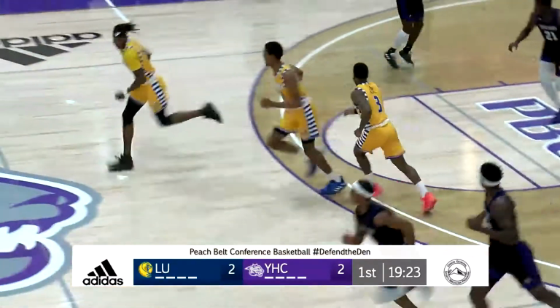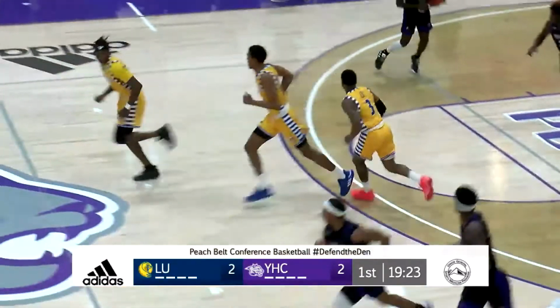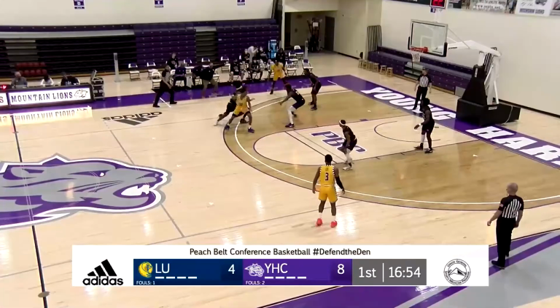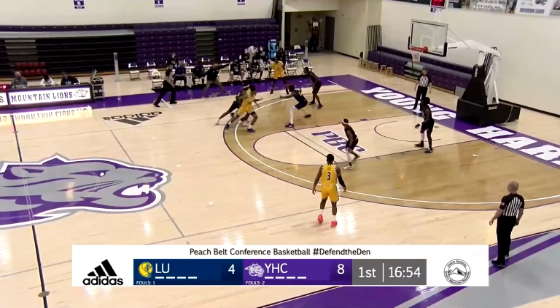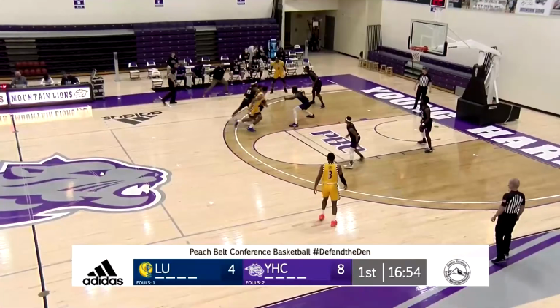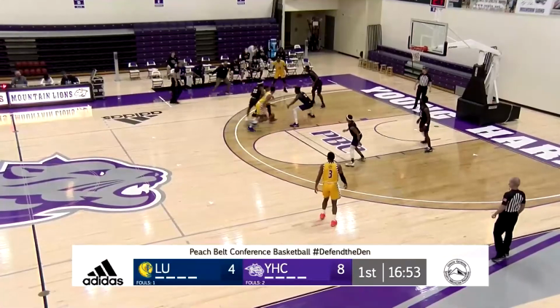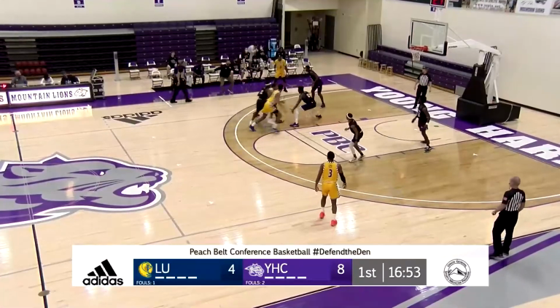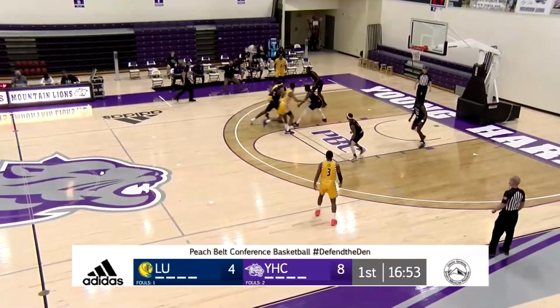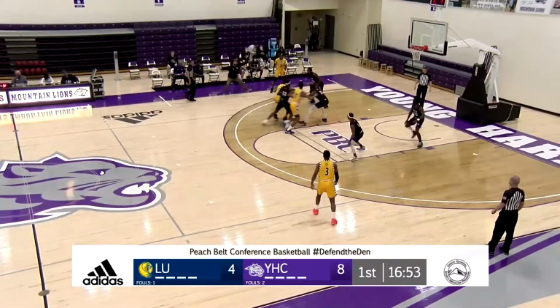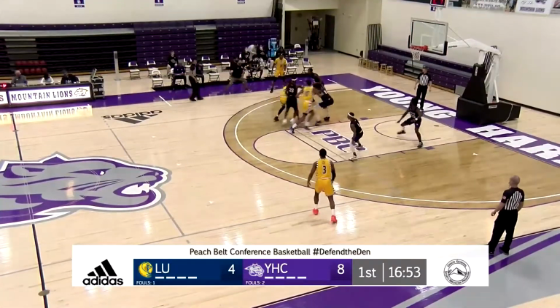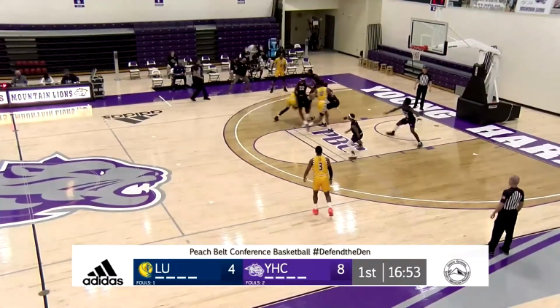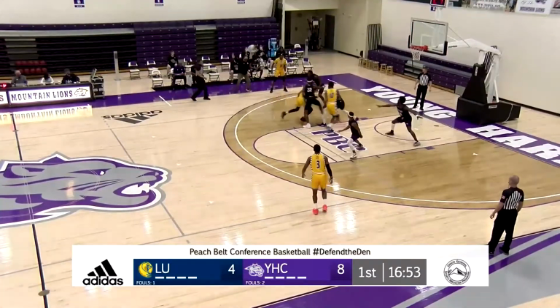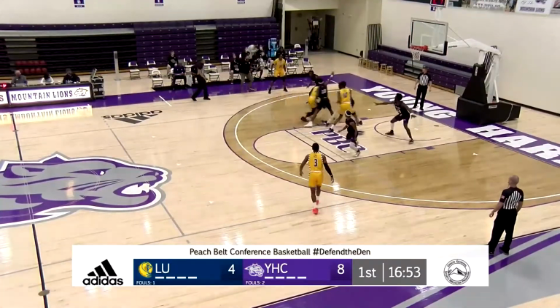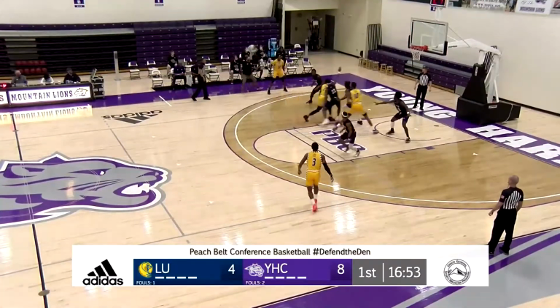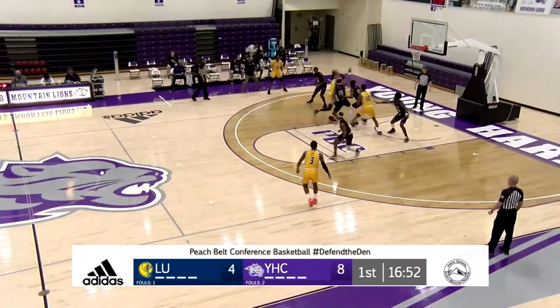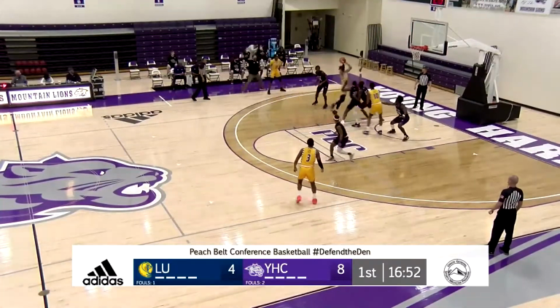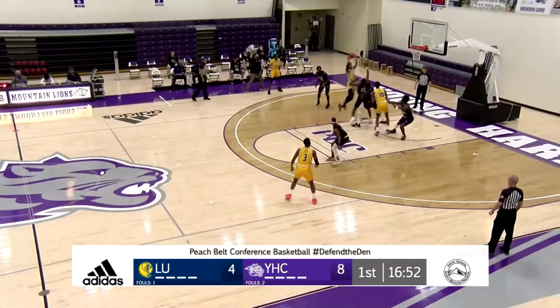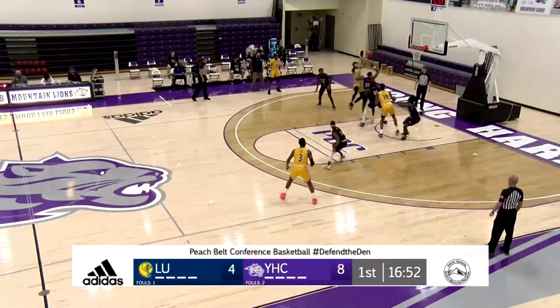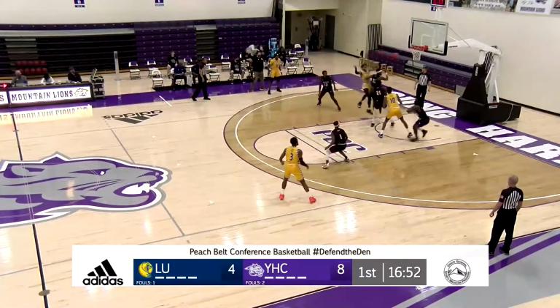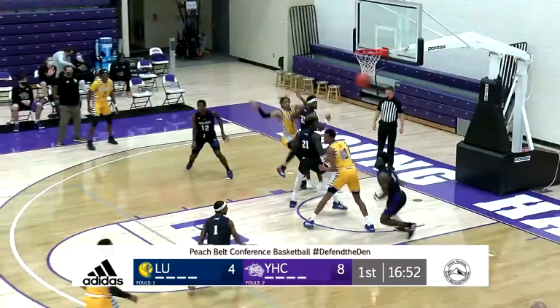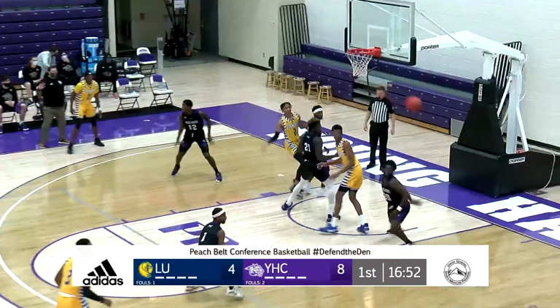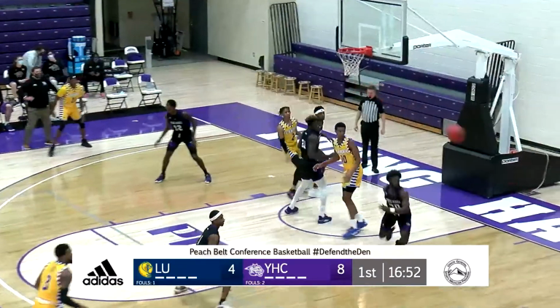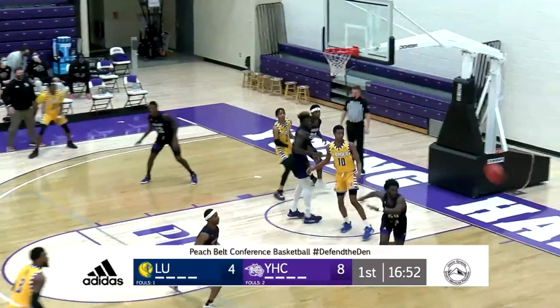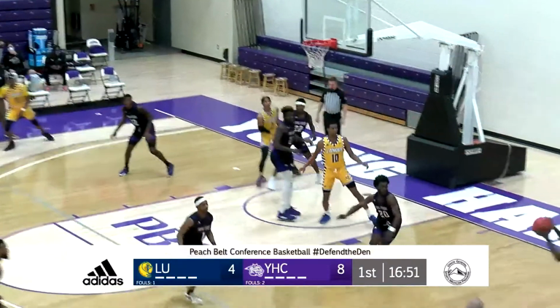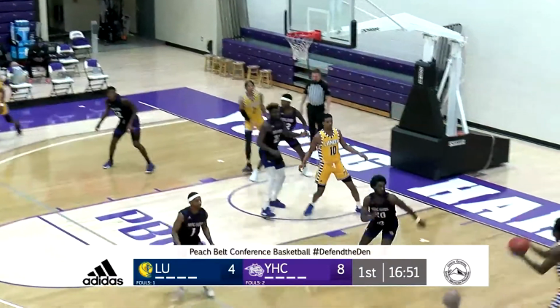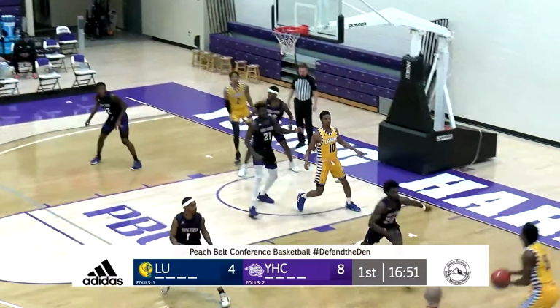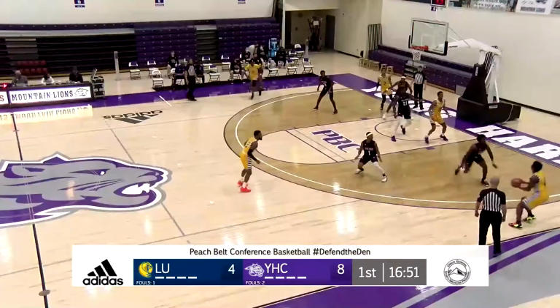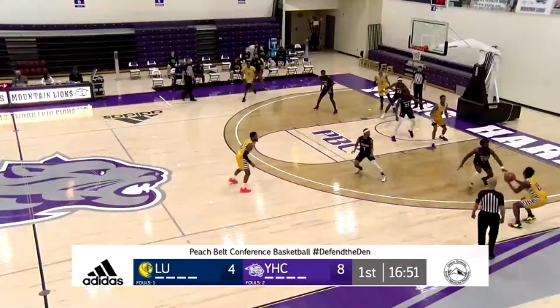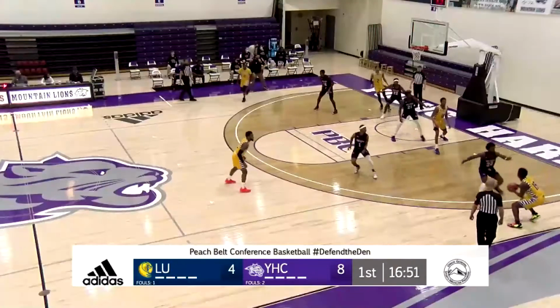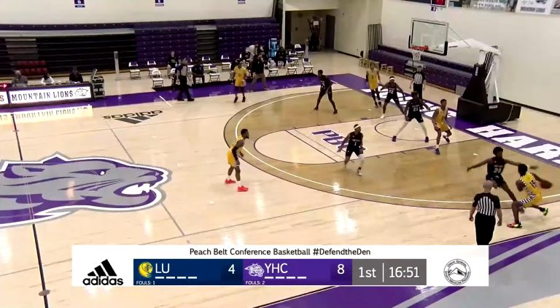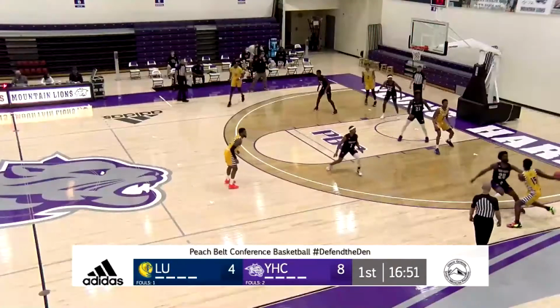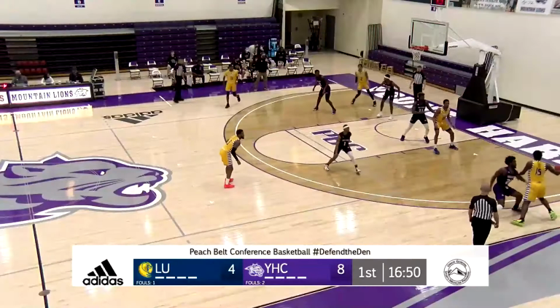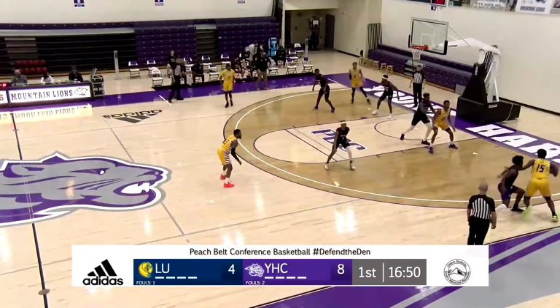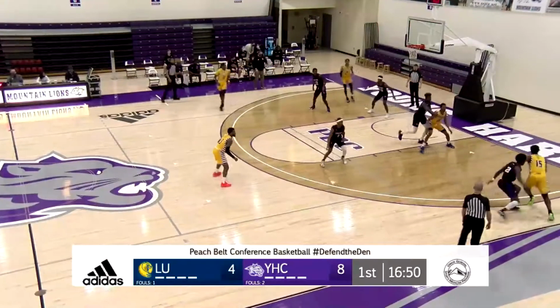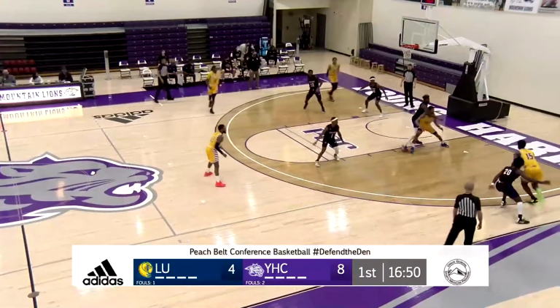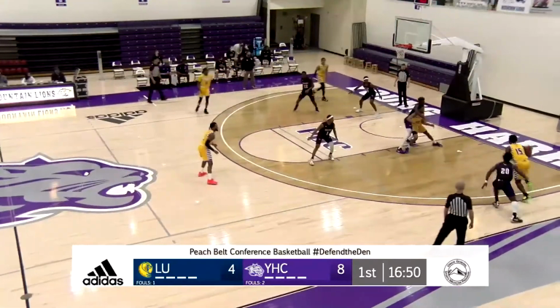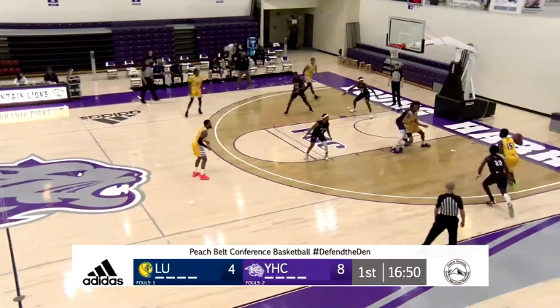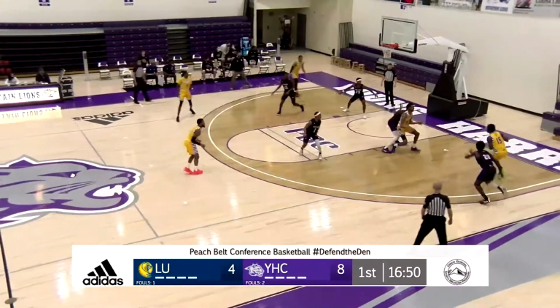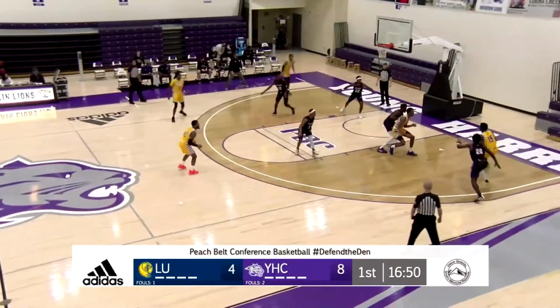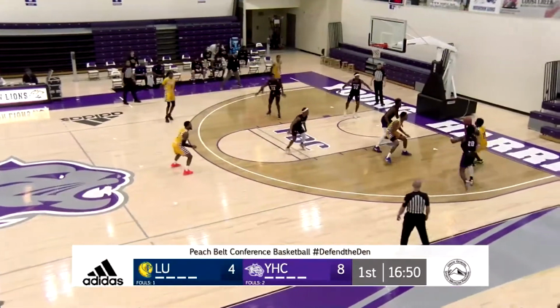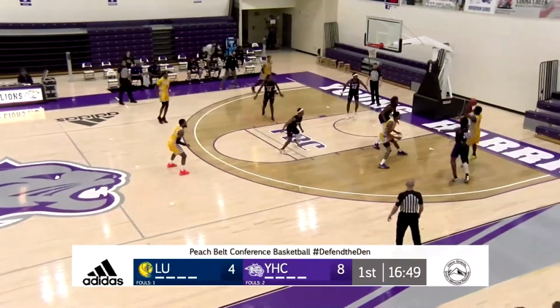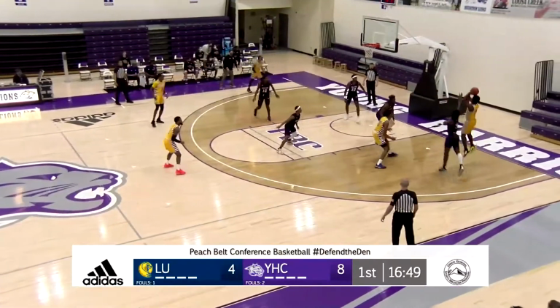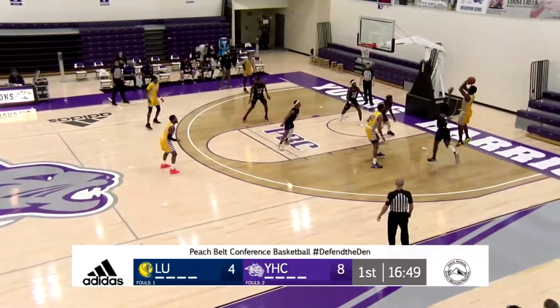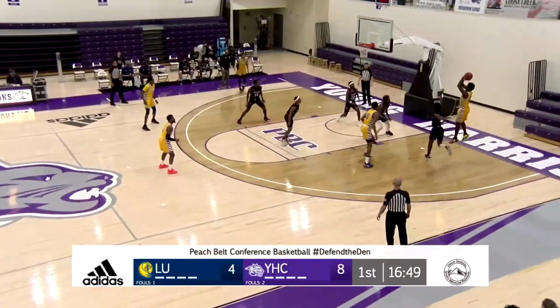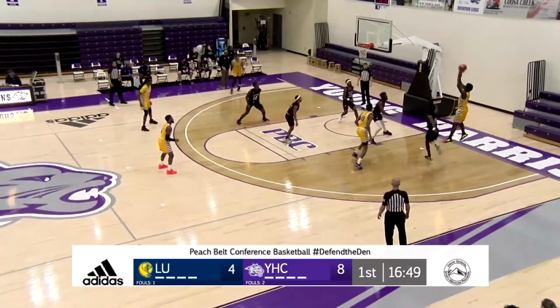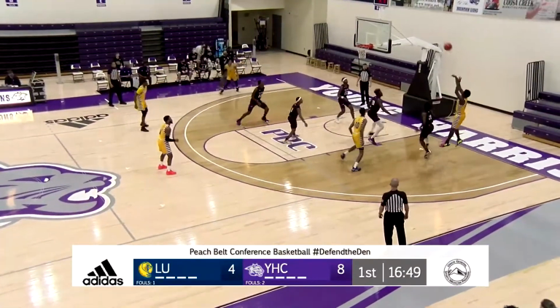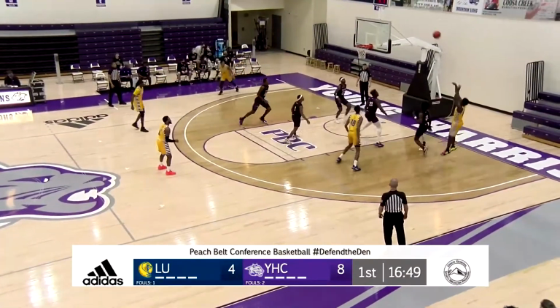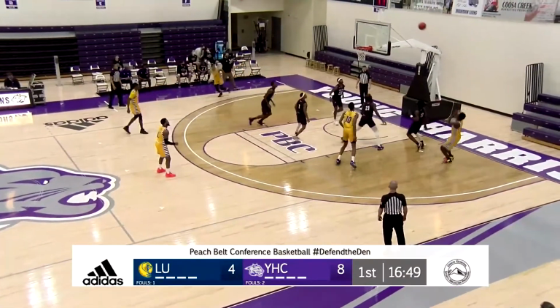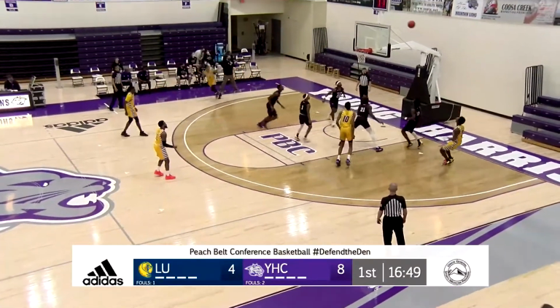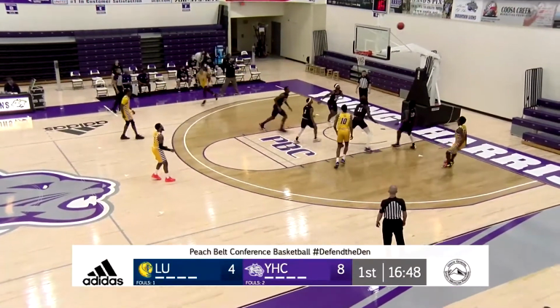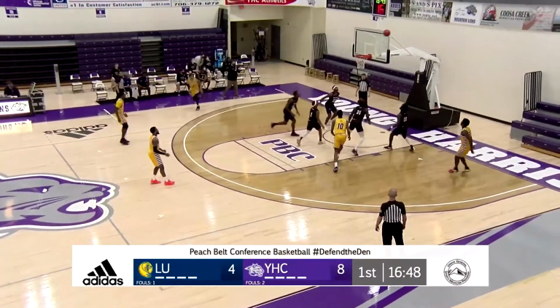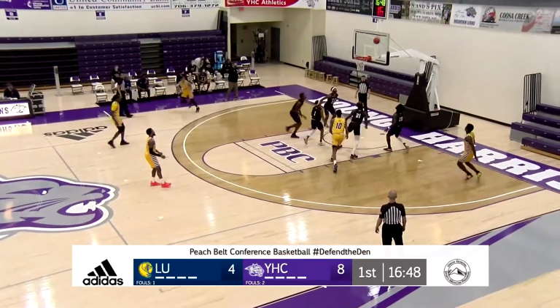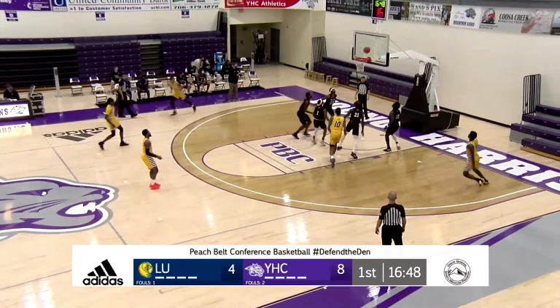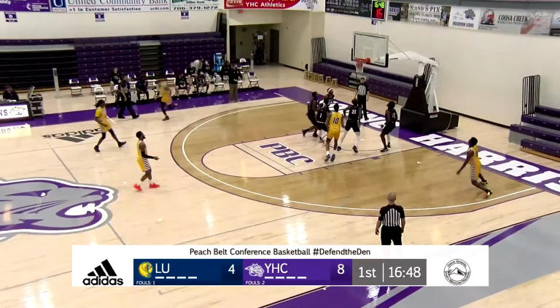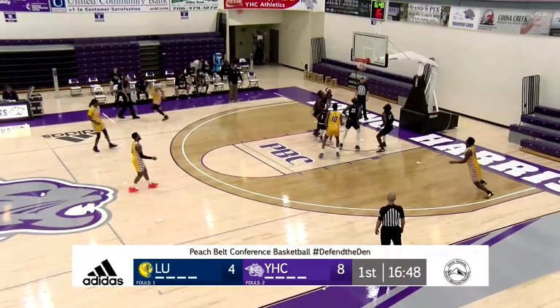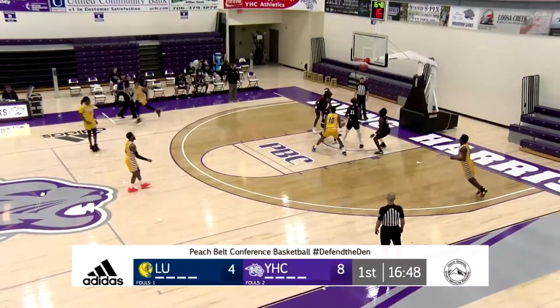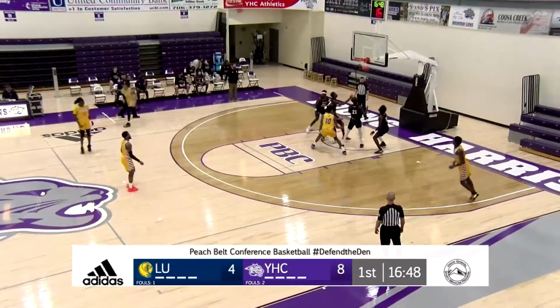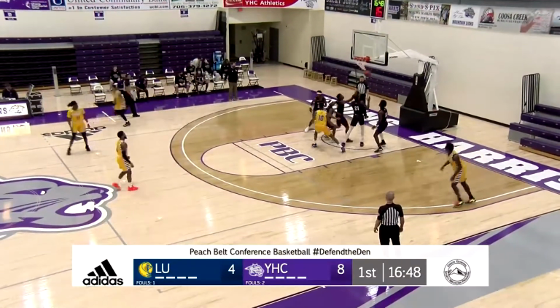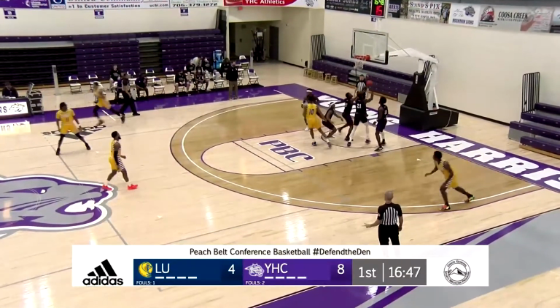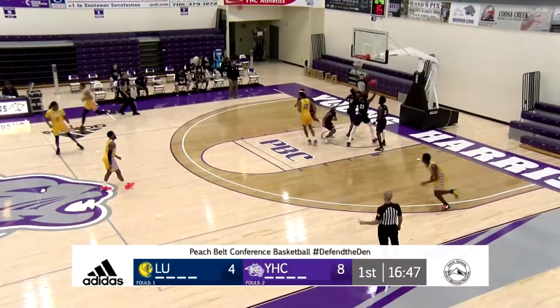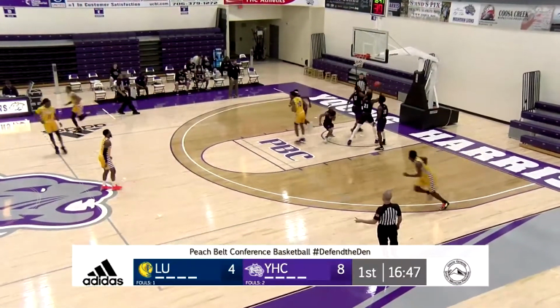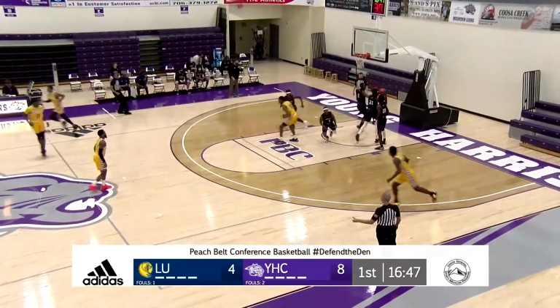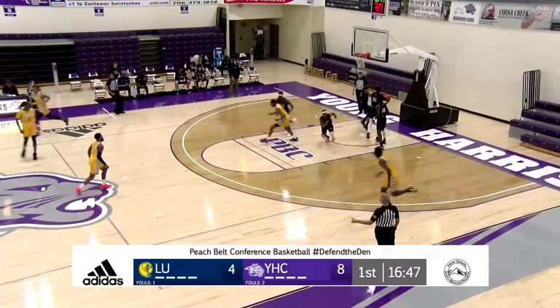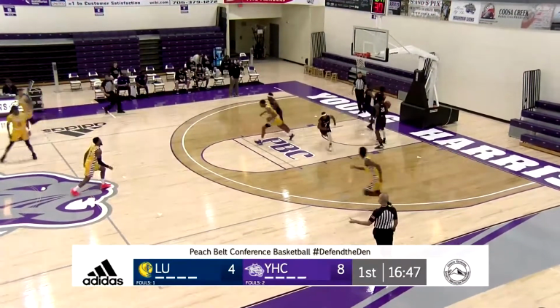Up Sheffield, top of the key, looking dribble penetration, kick out right side, run out, closing out defensively is Willis.